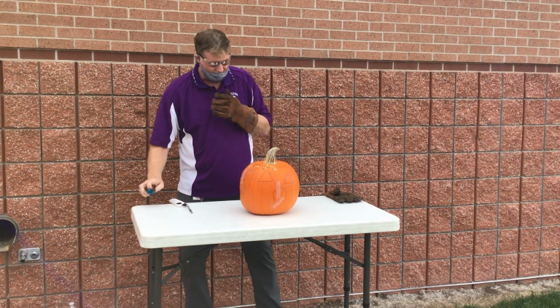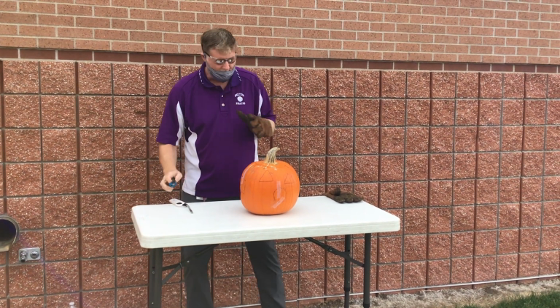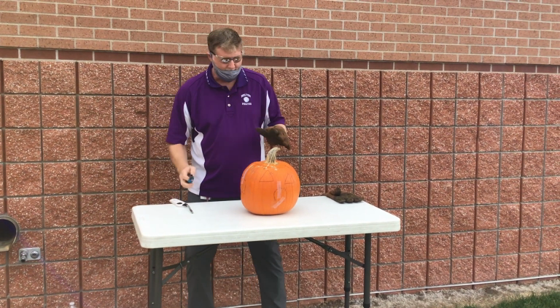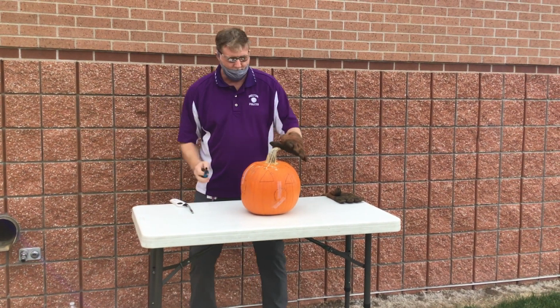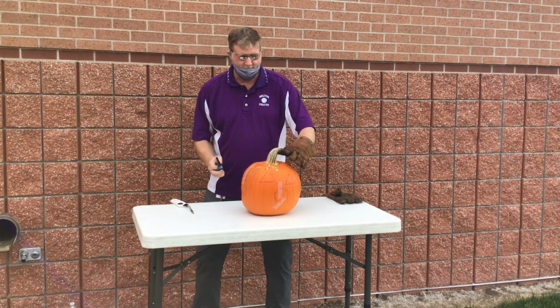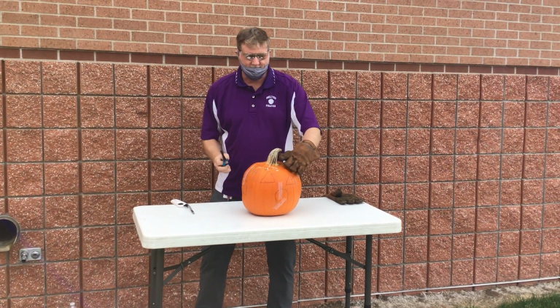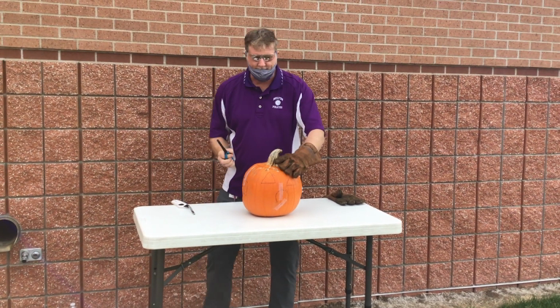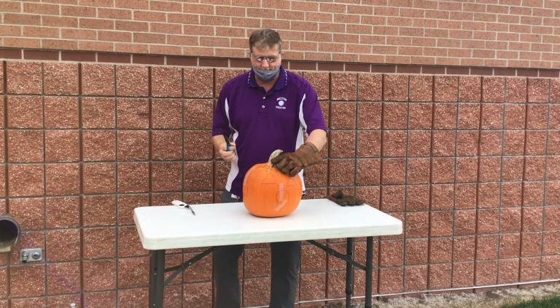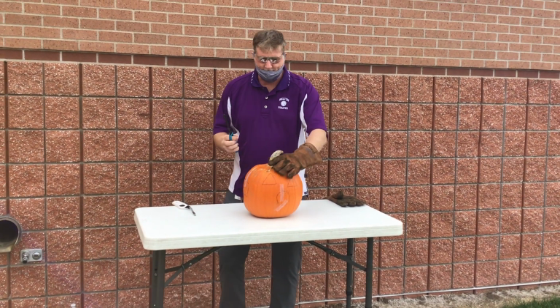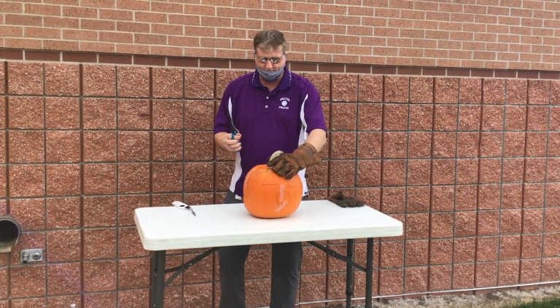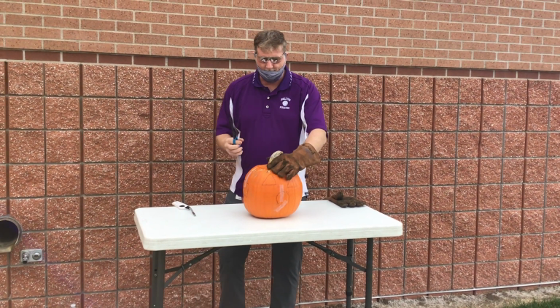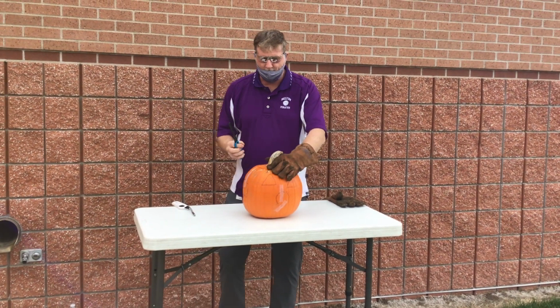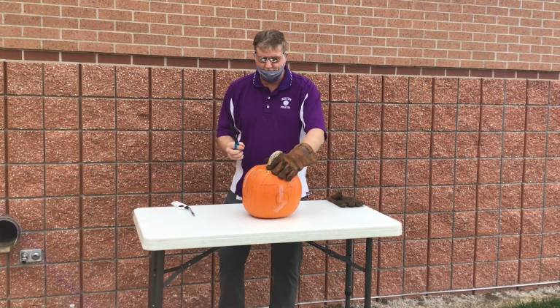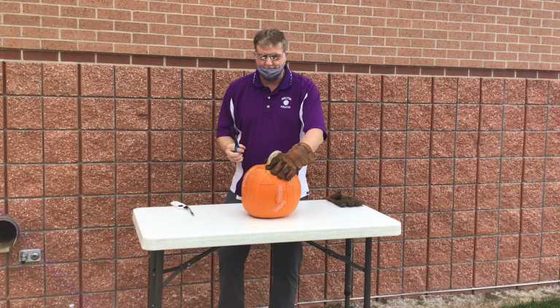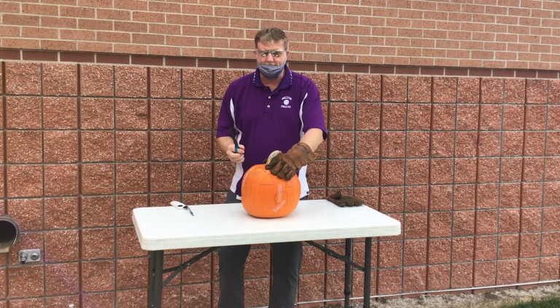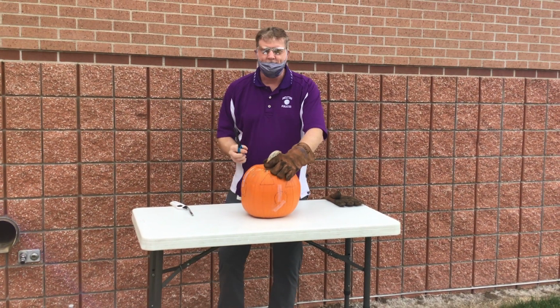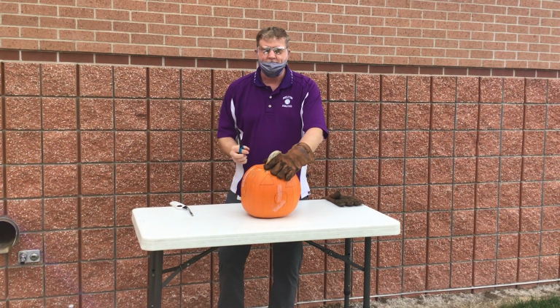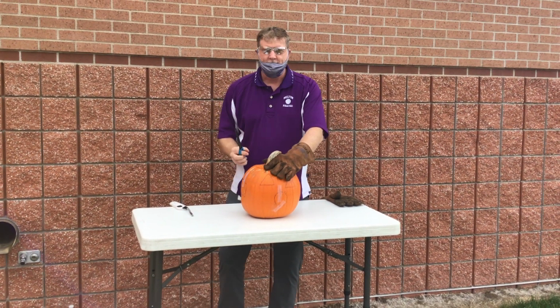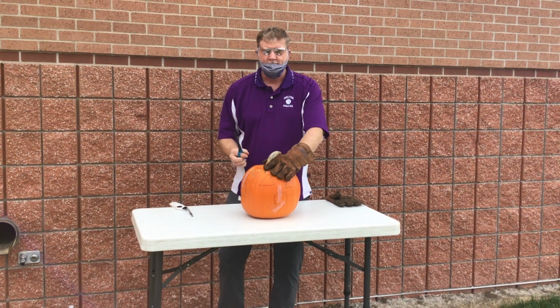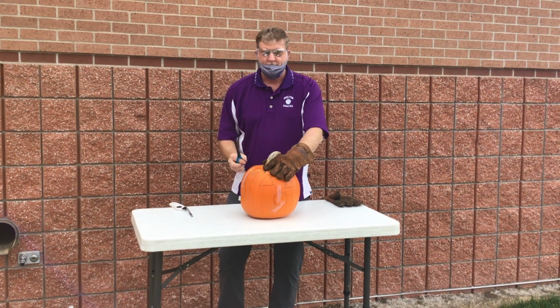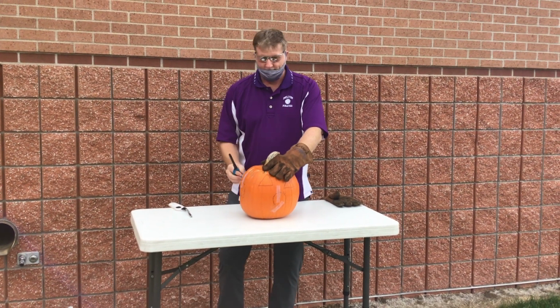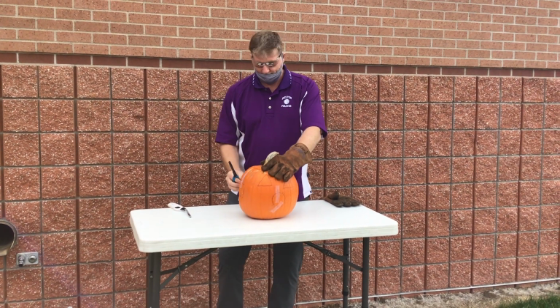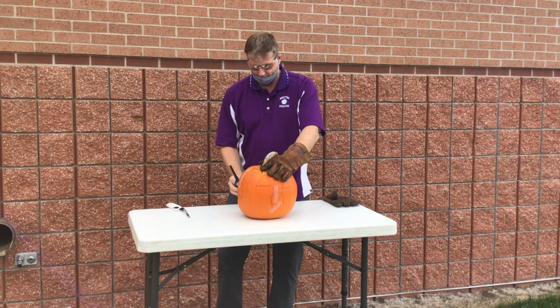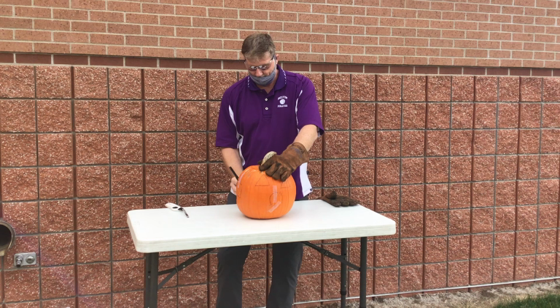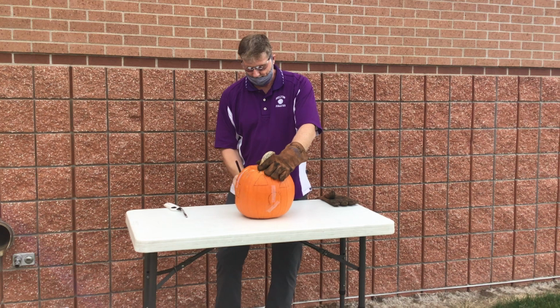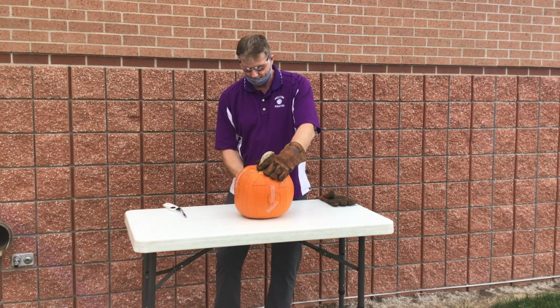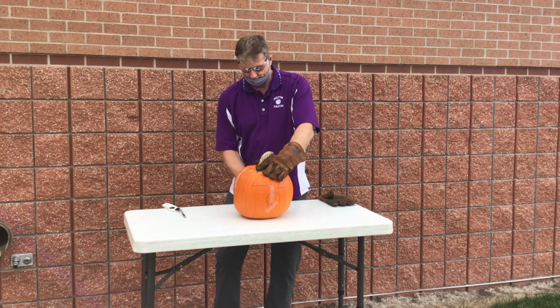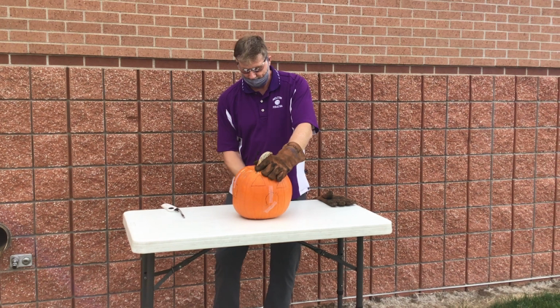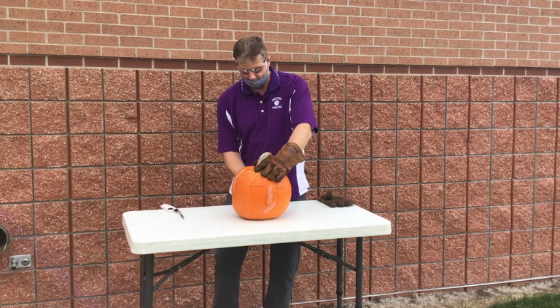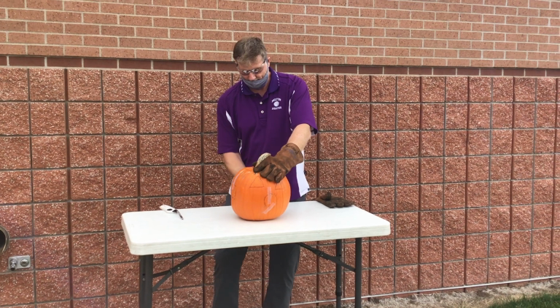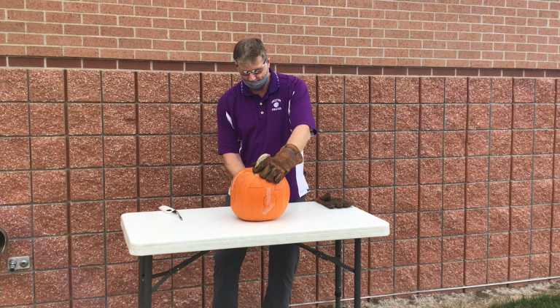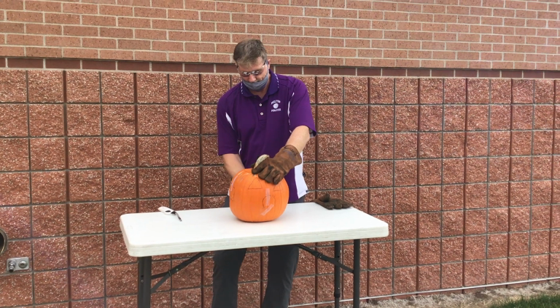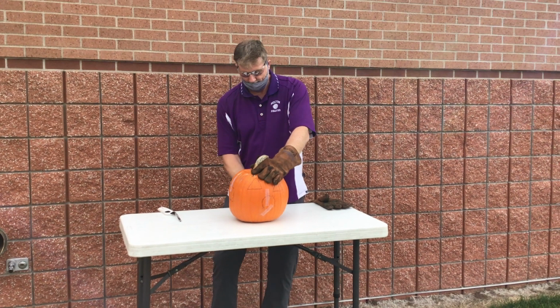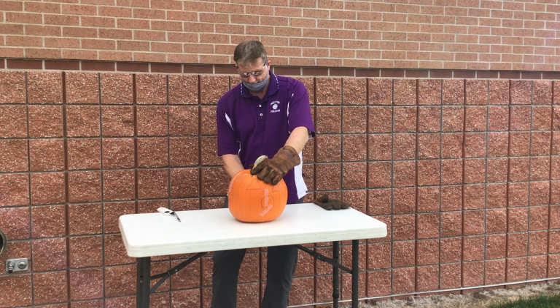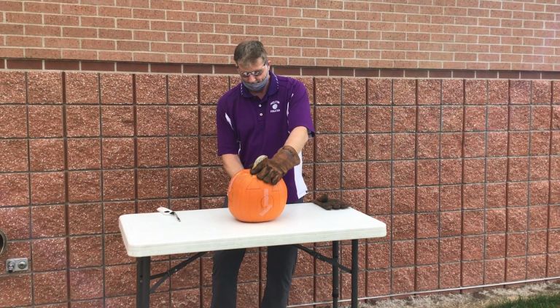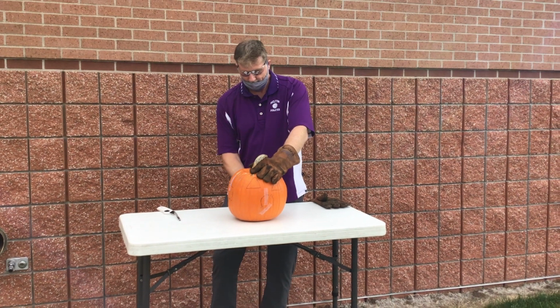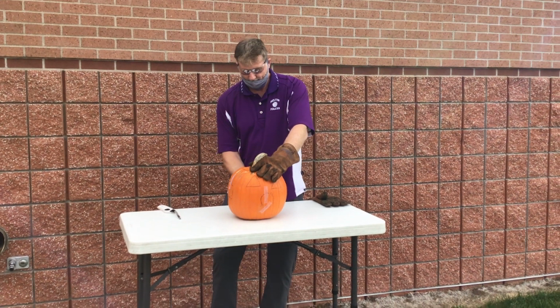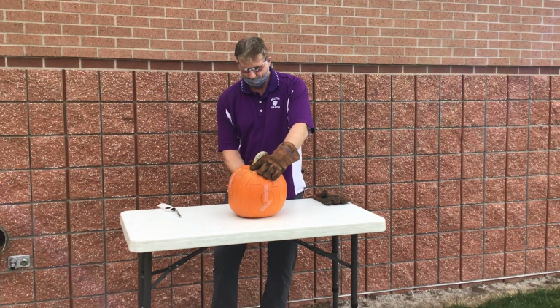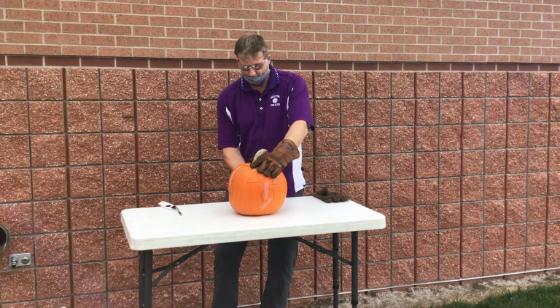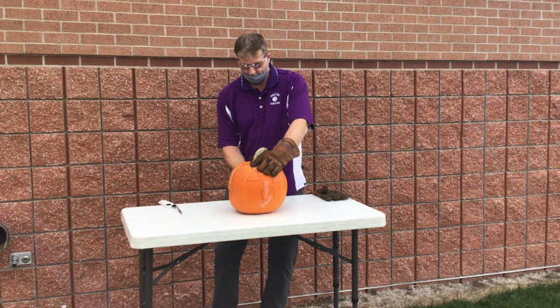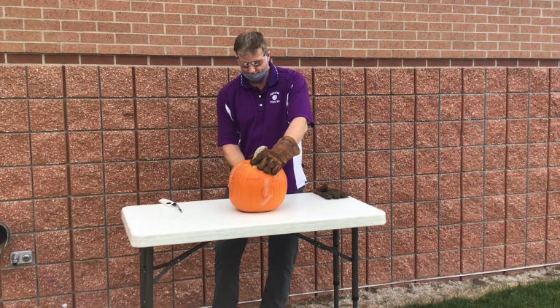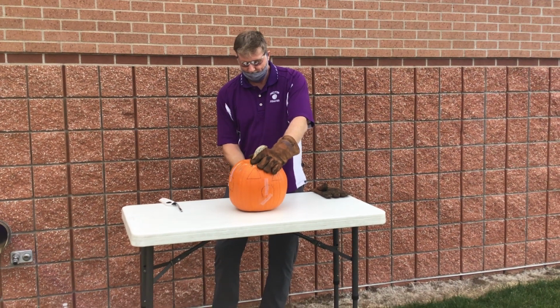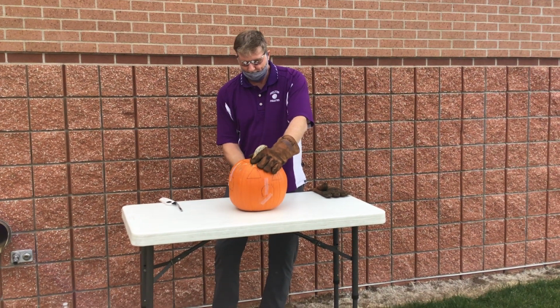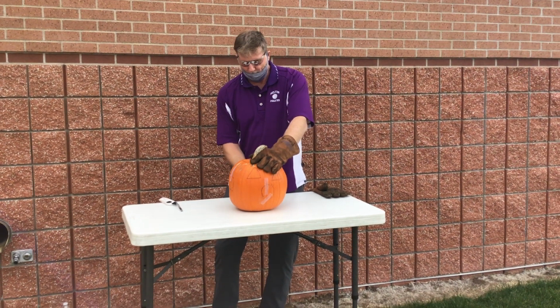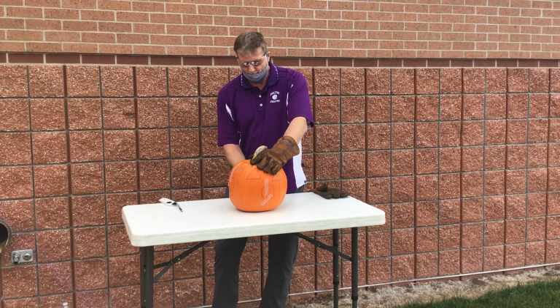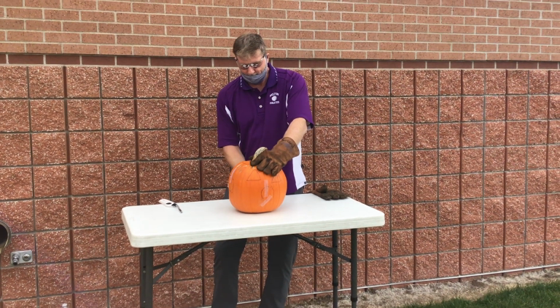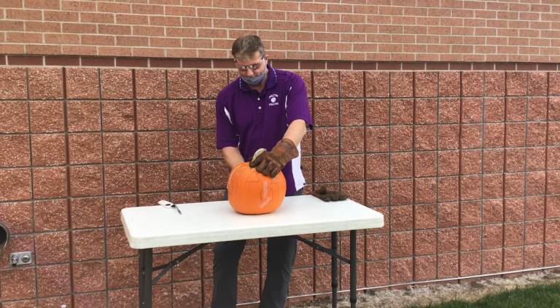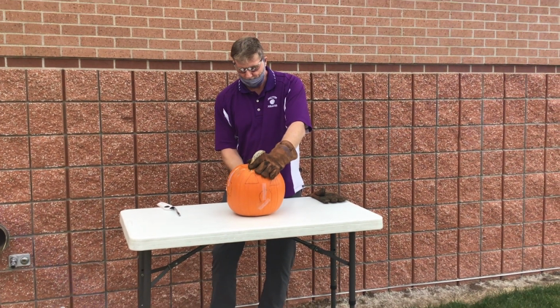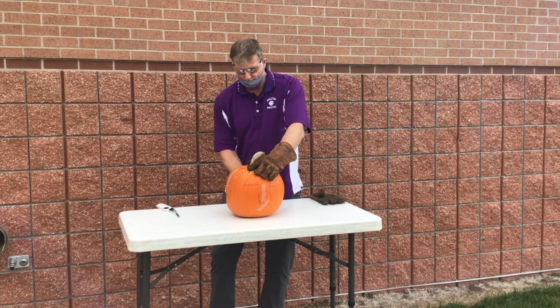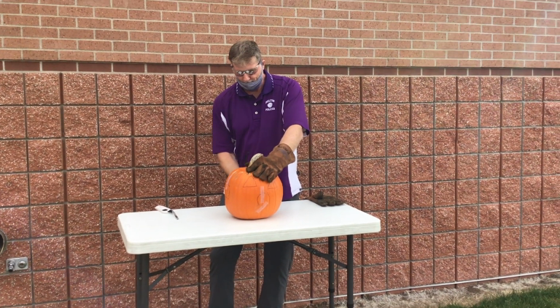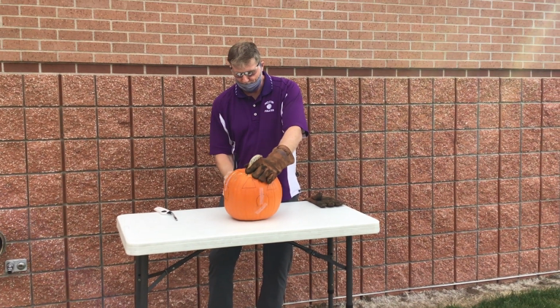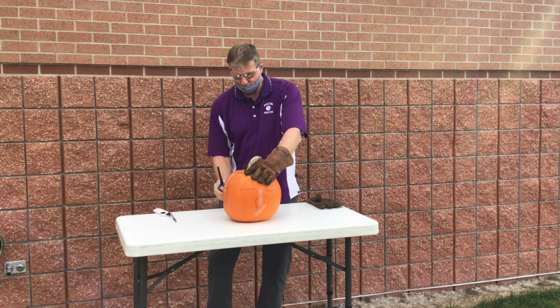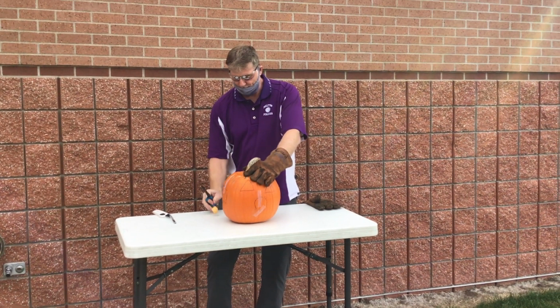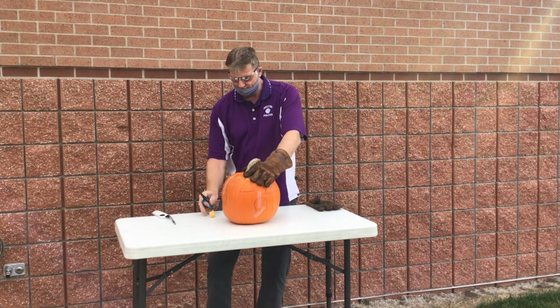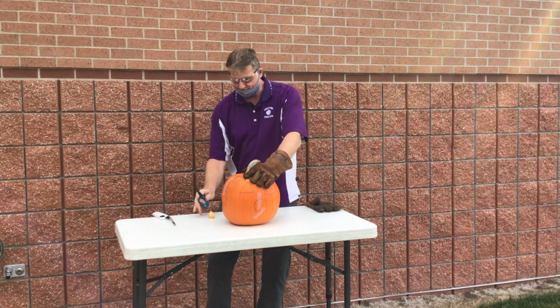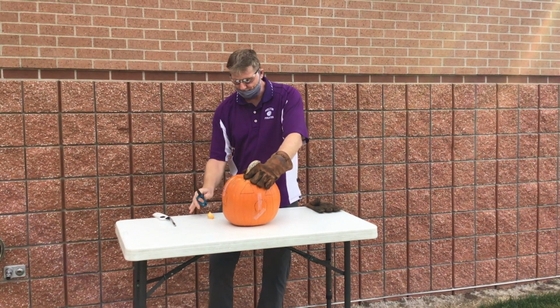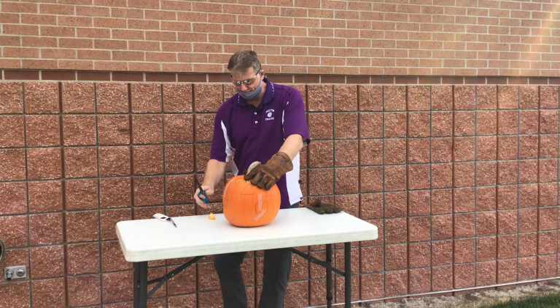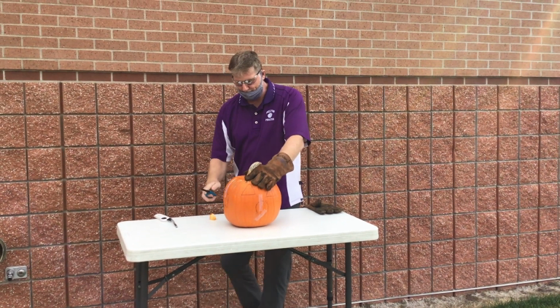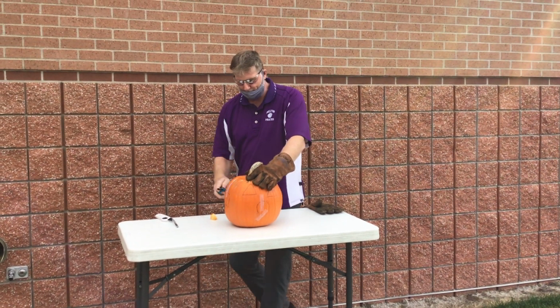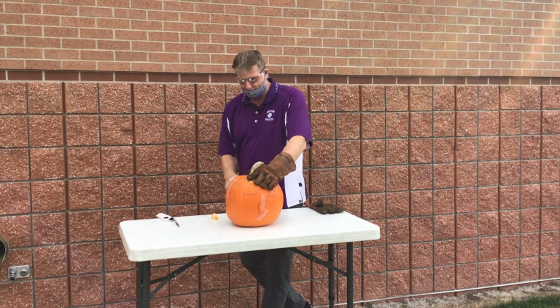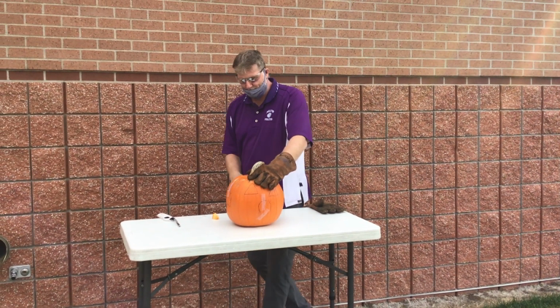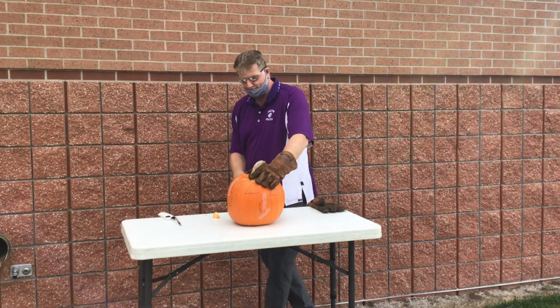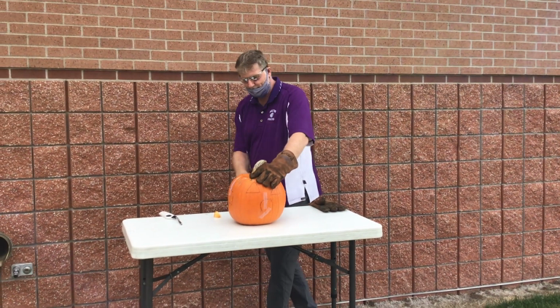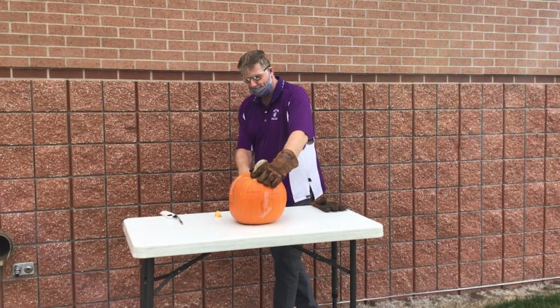All right, we're going to try it. Are you ready? If it works, it will go boom. So be prepared.